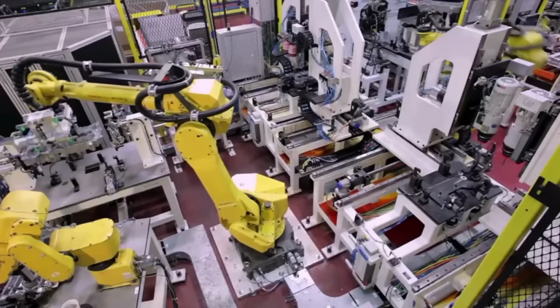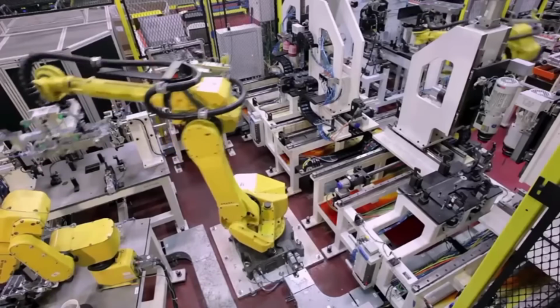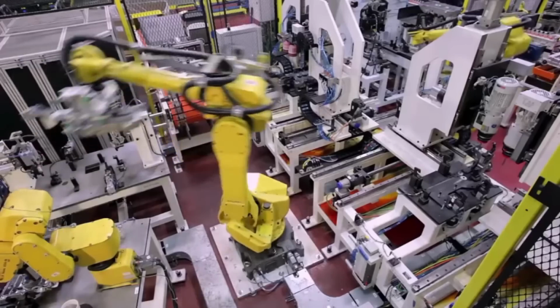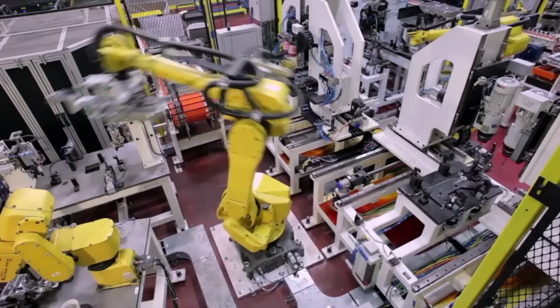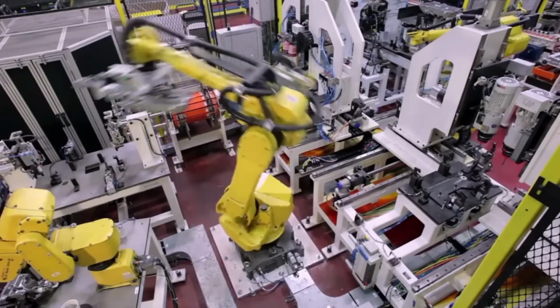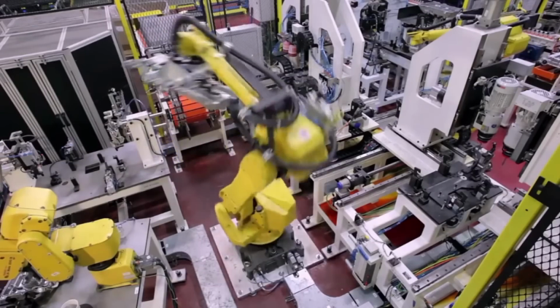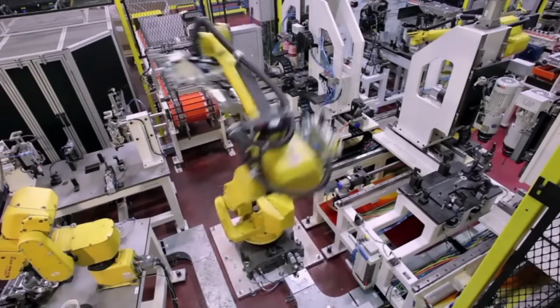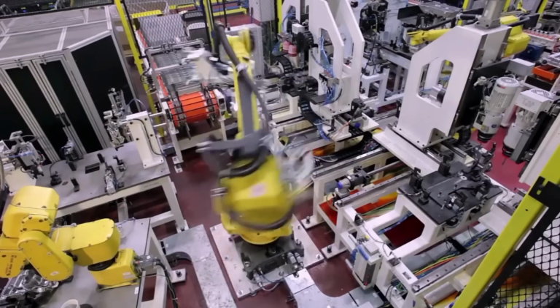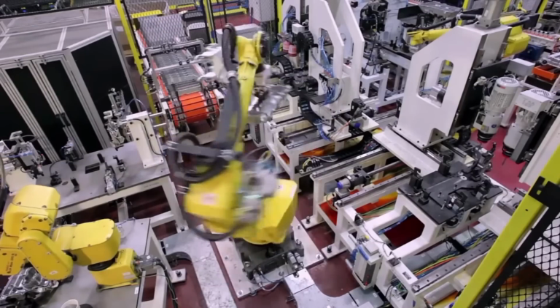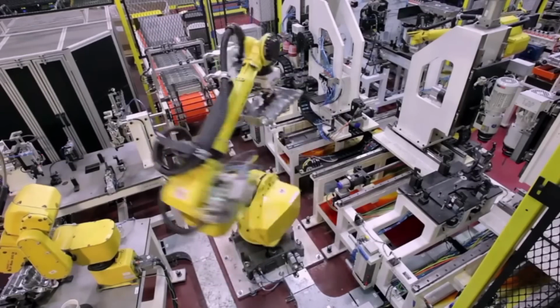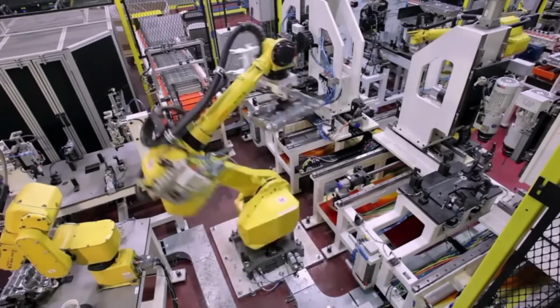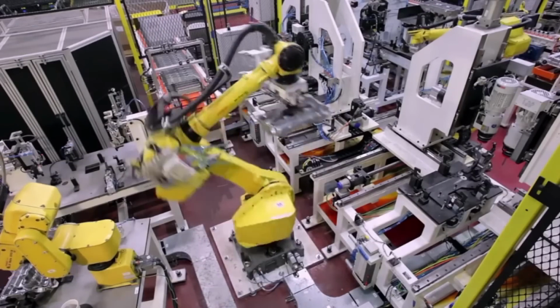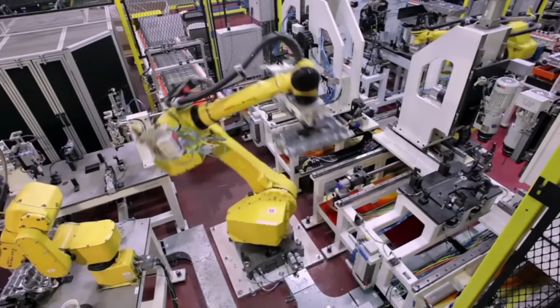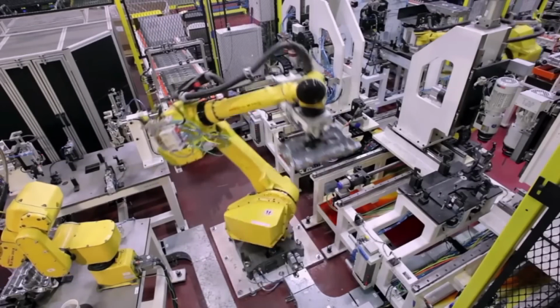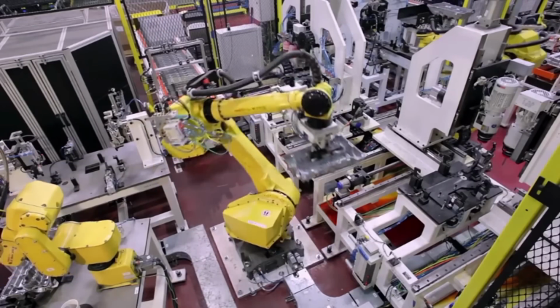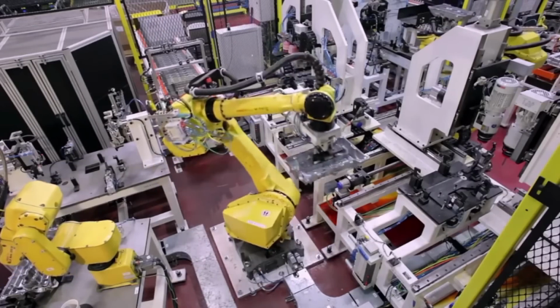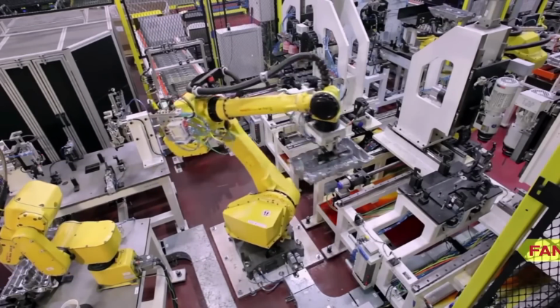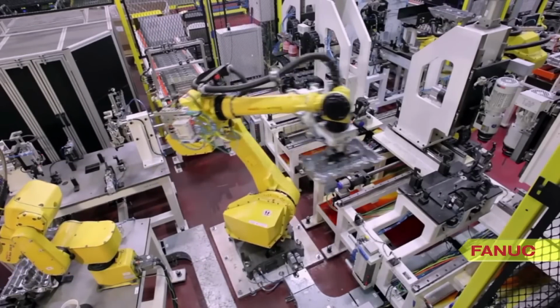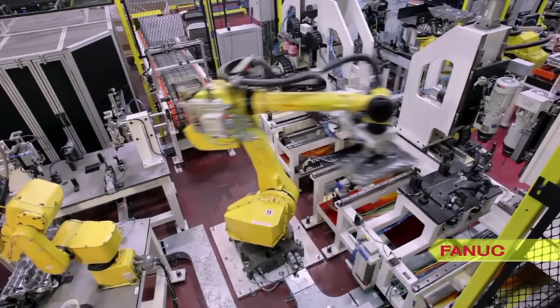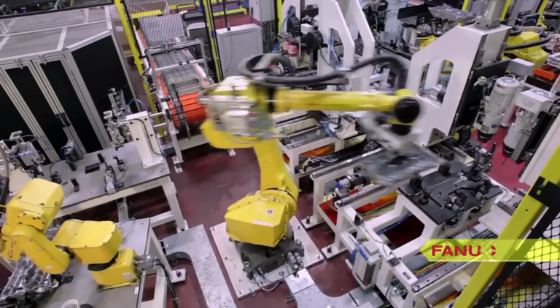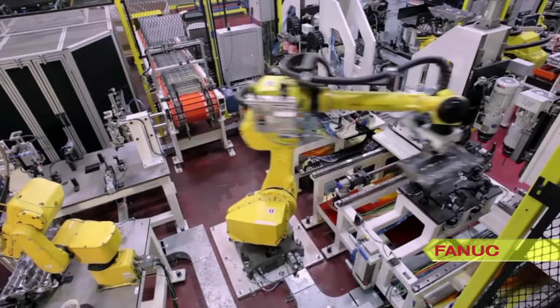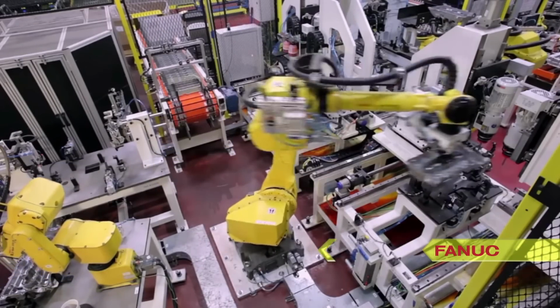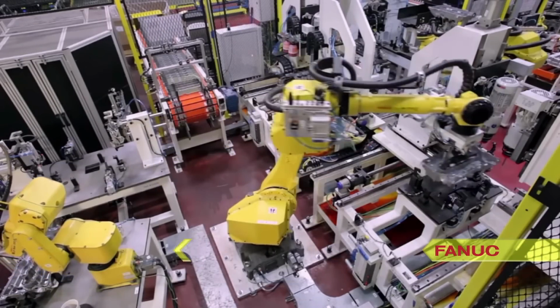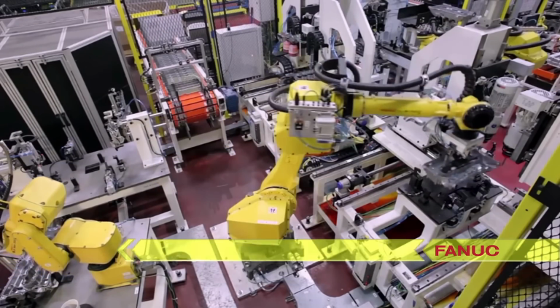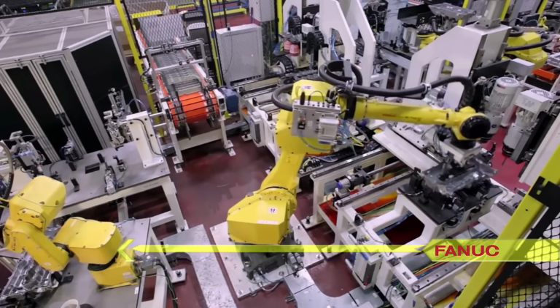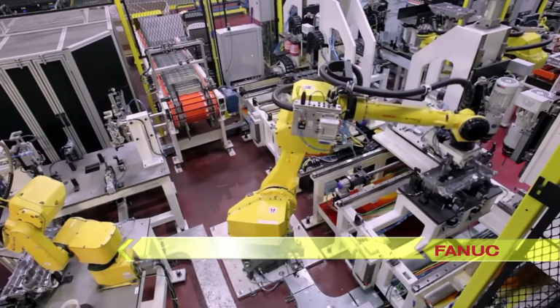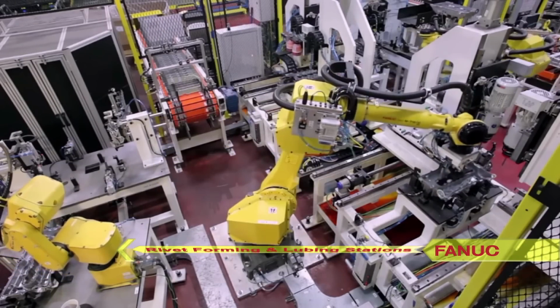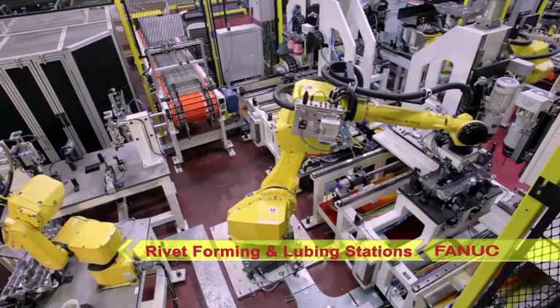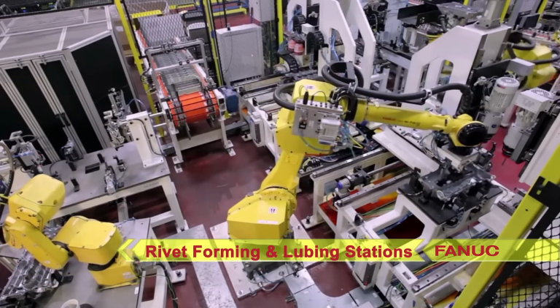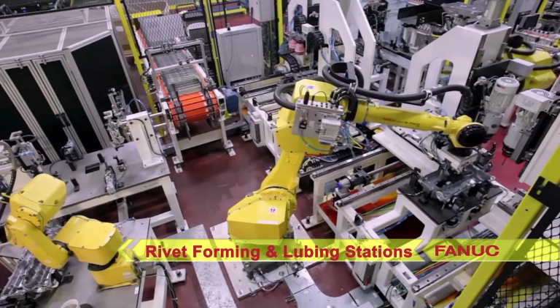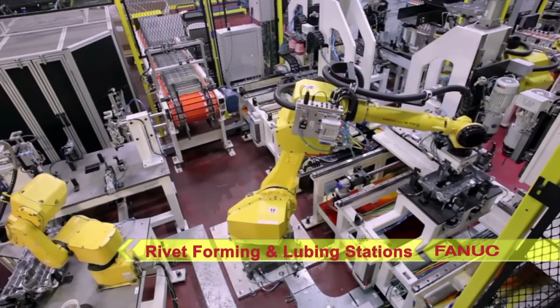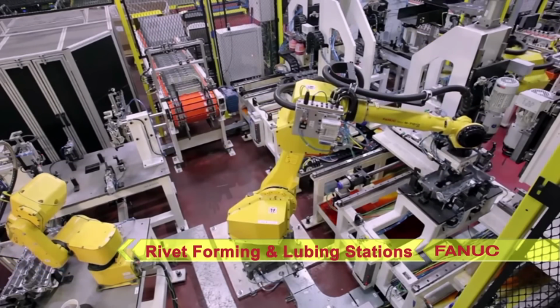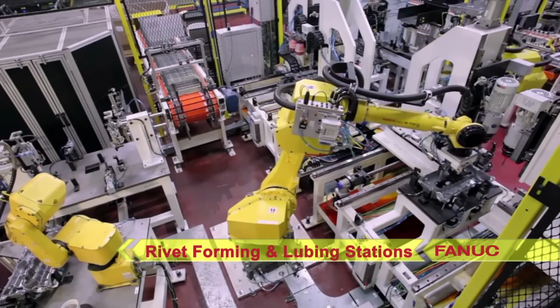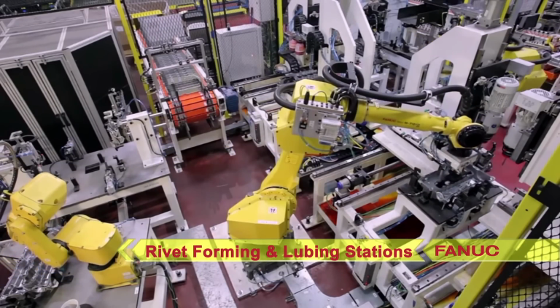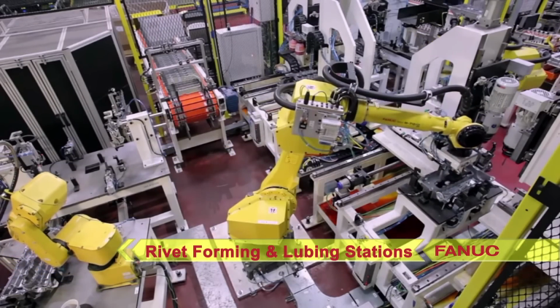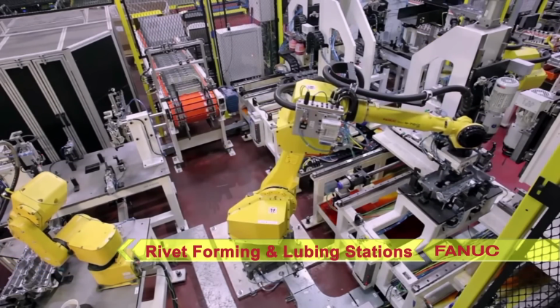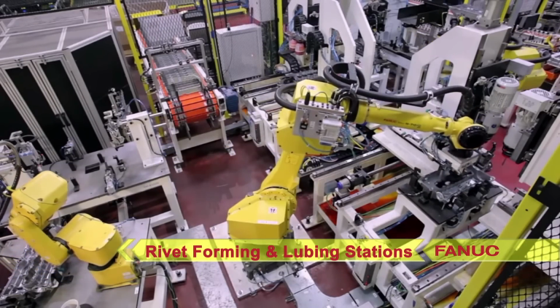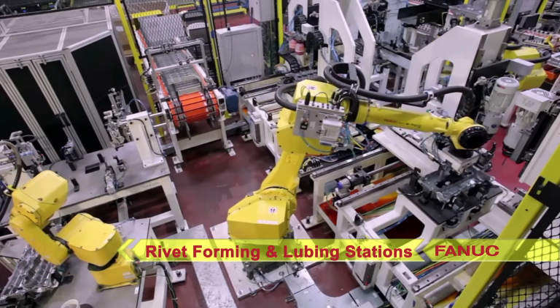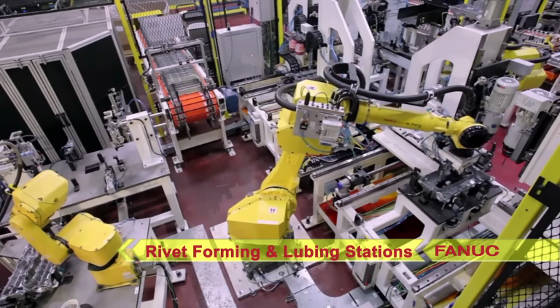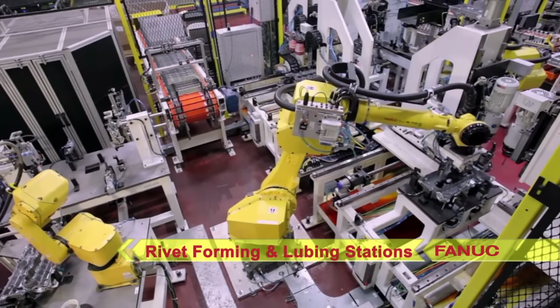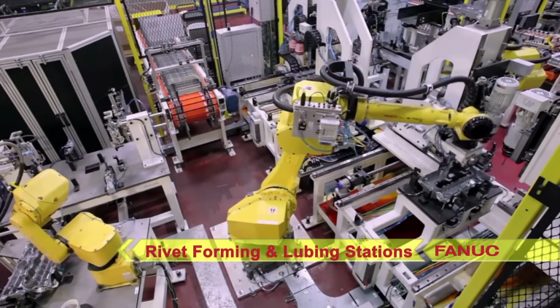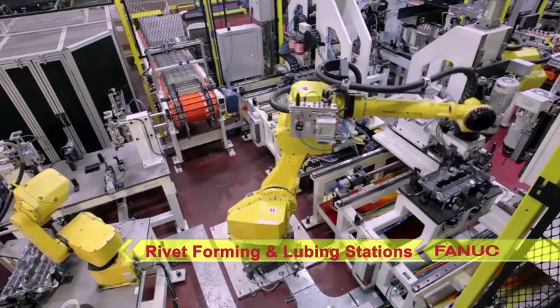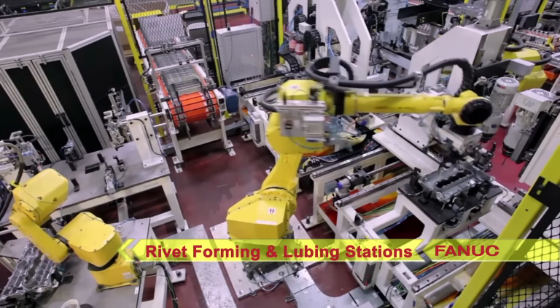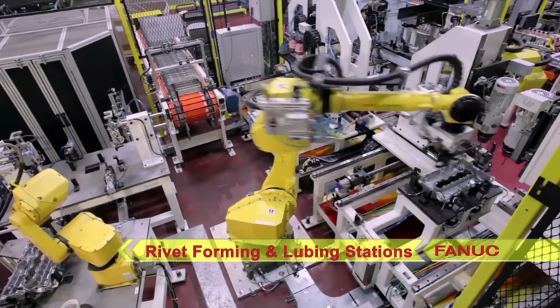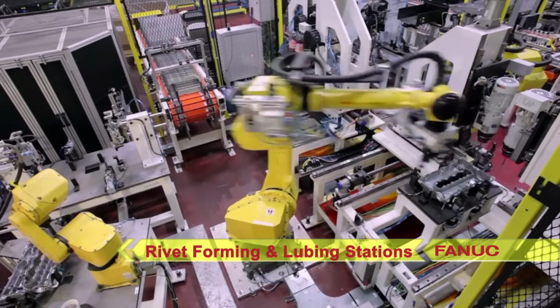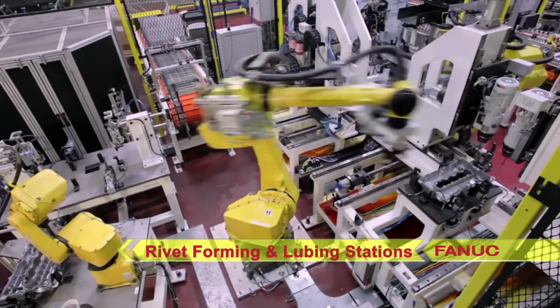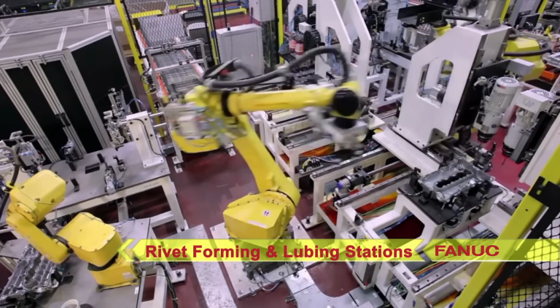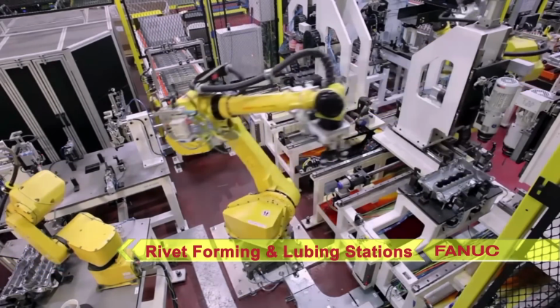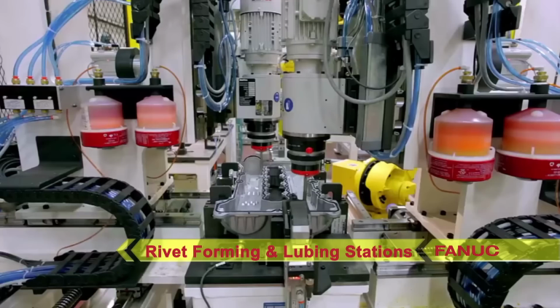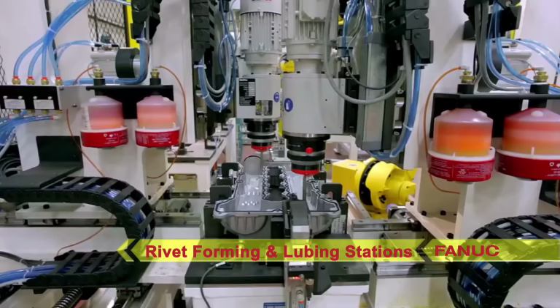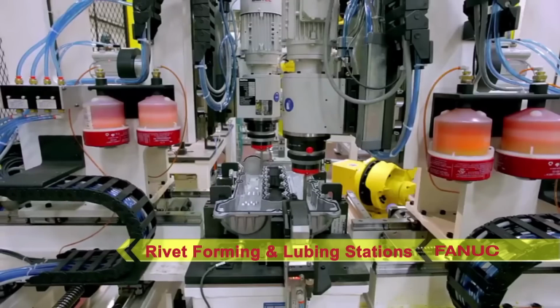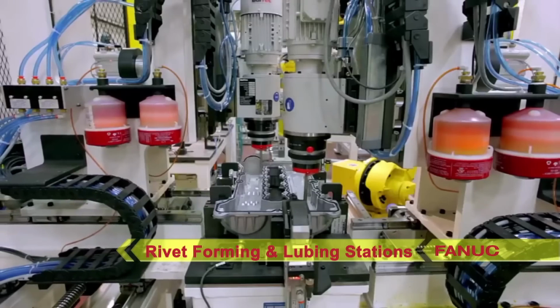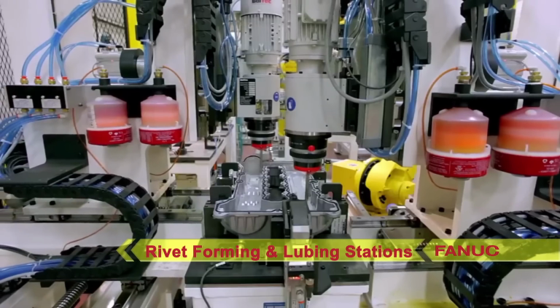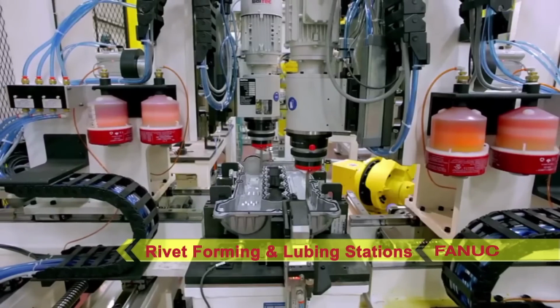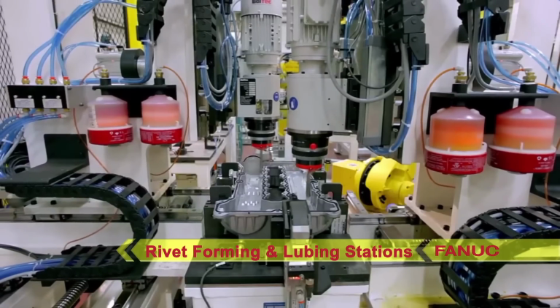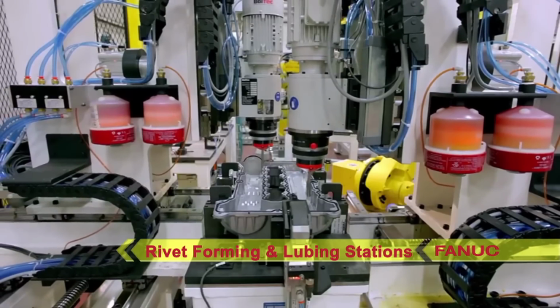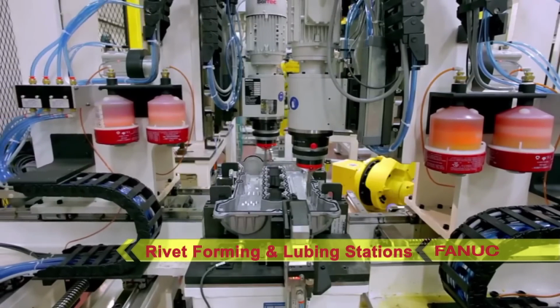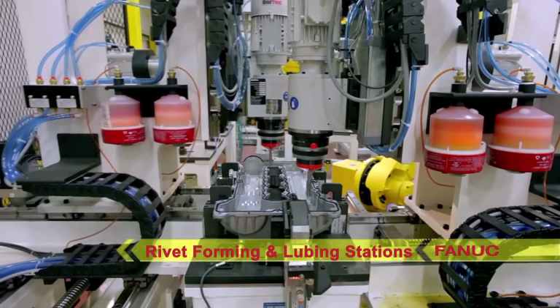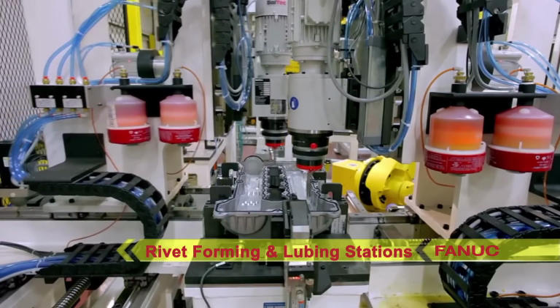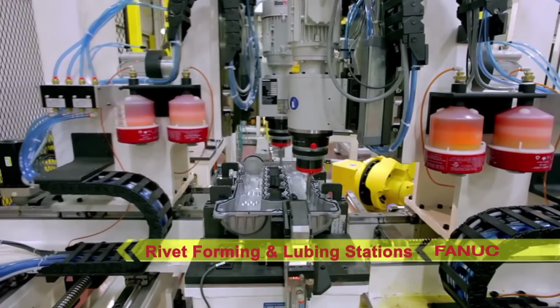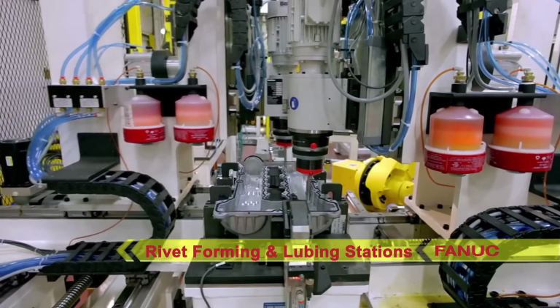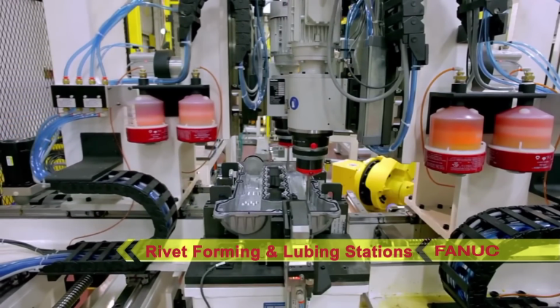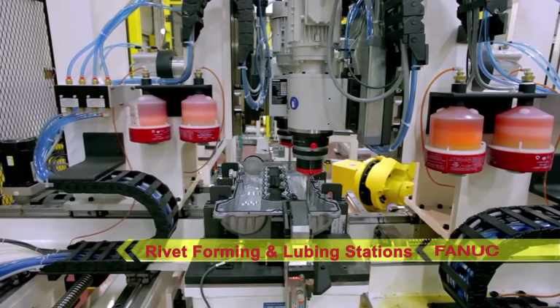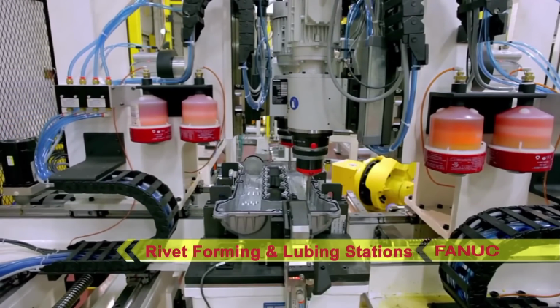After baffle installation, the robot moves the part to a rivet forming station, and after that, a lubing station.